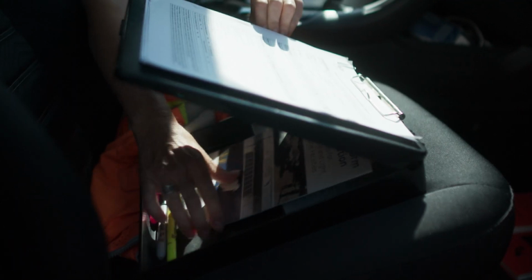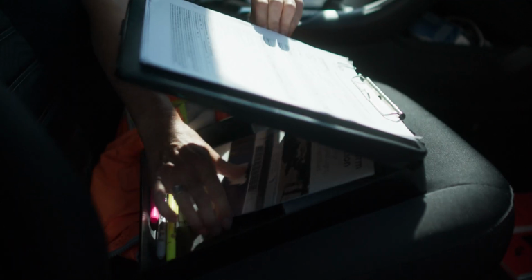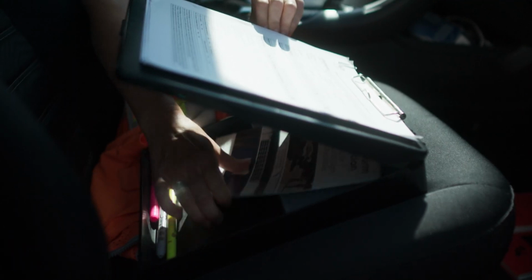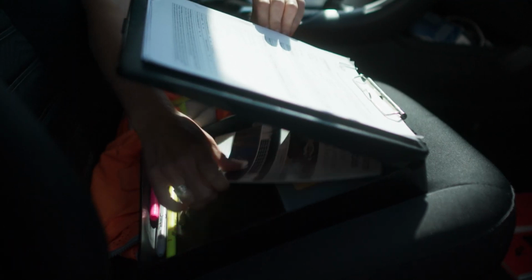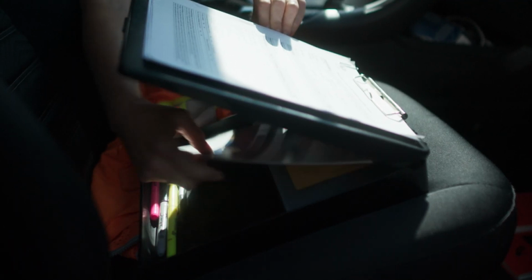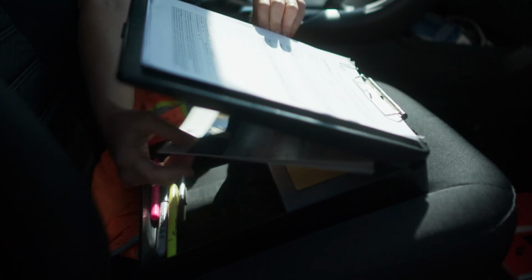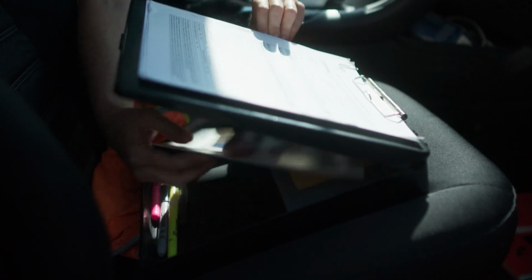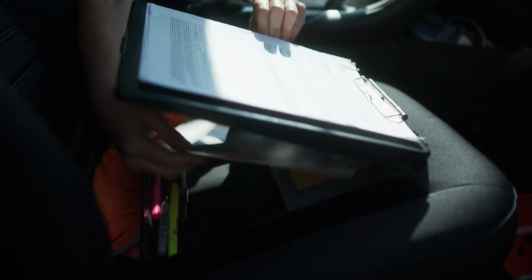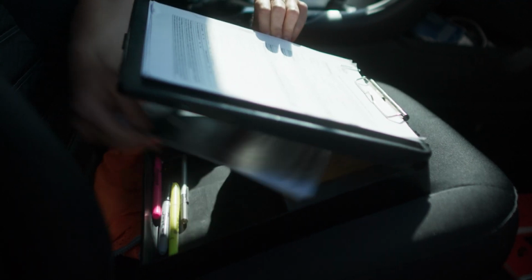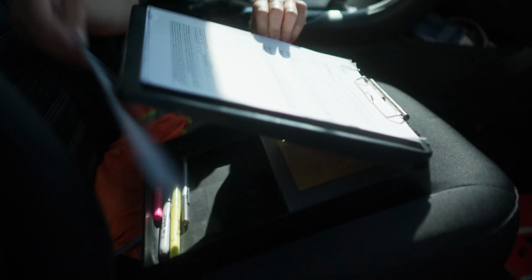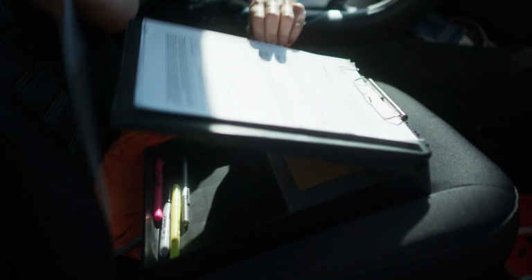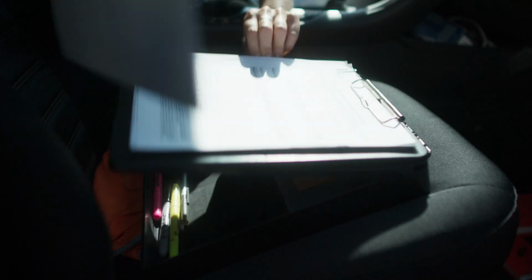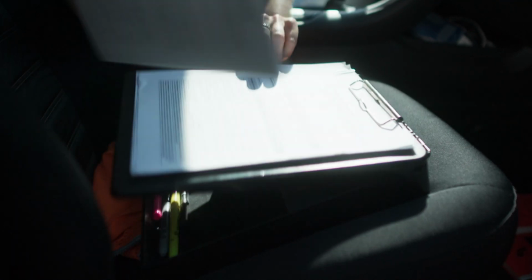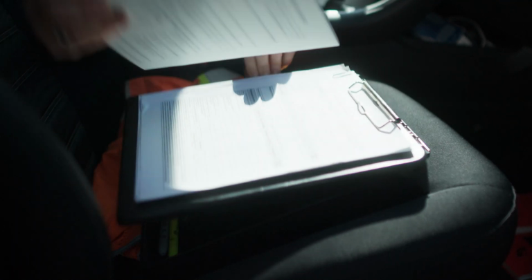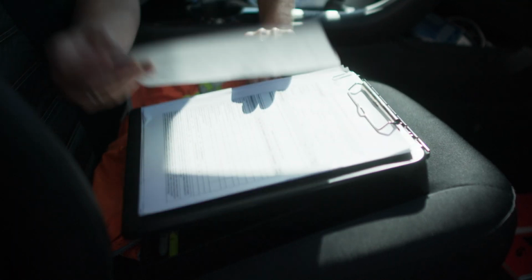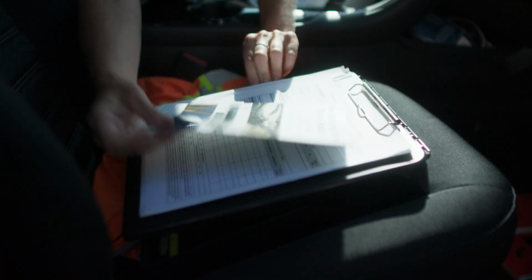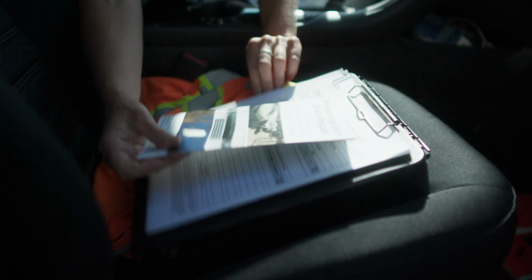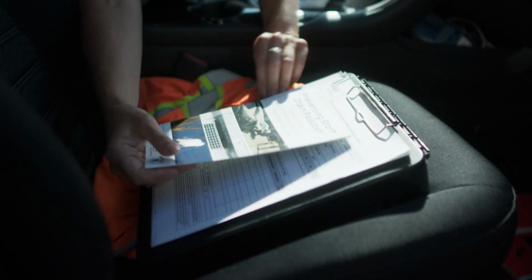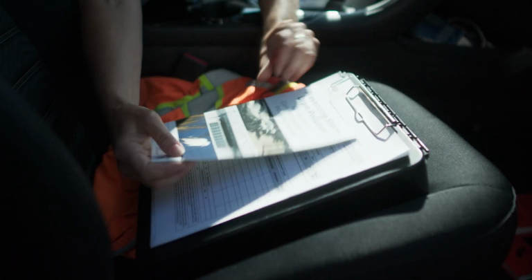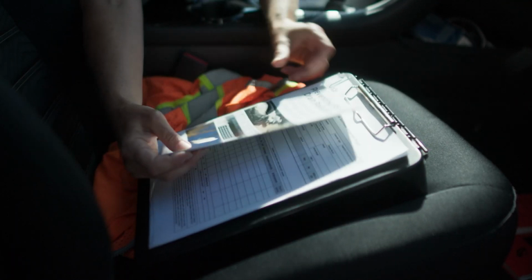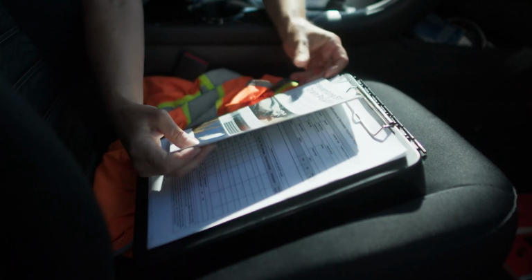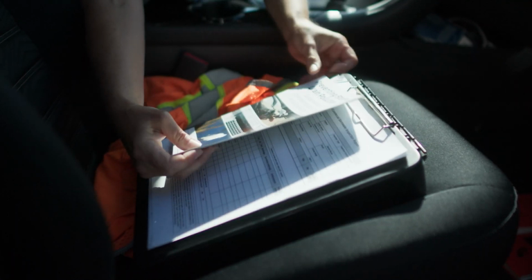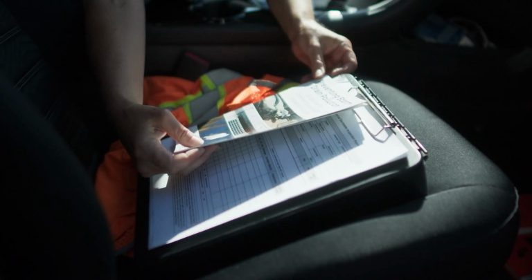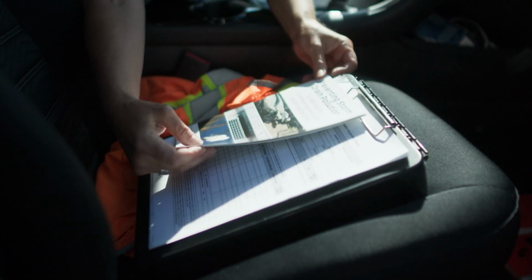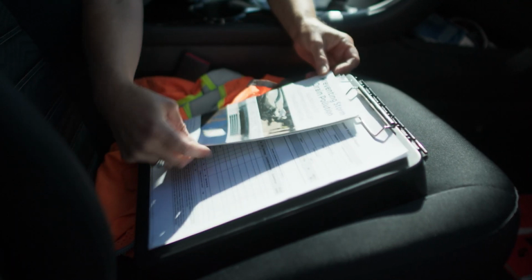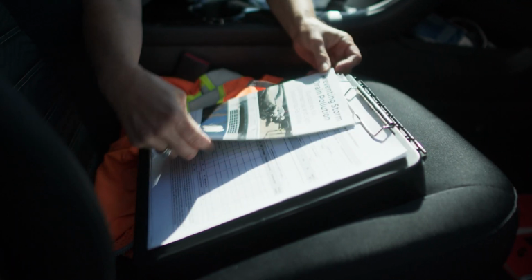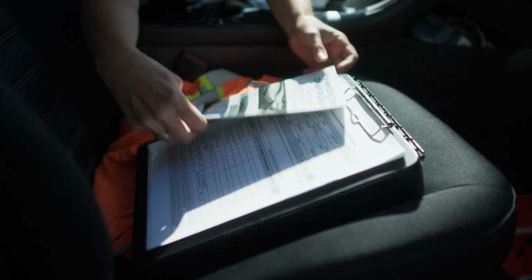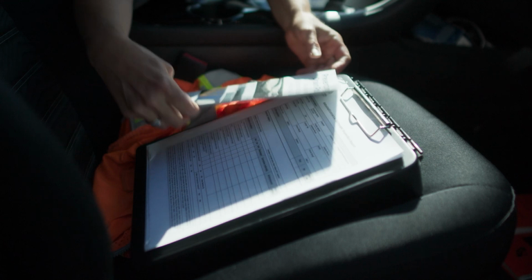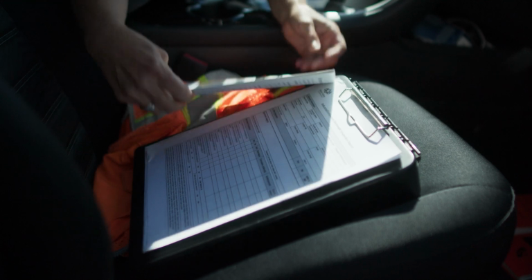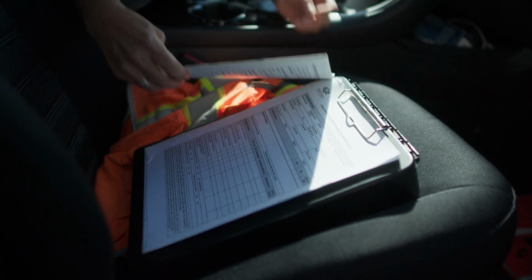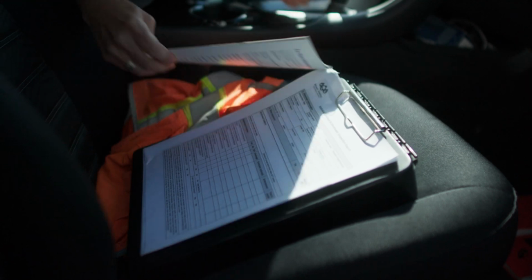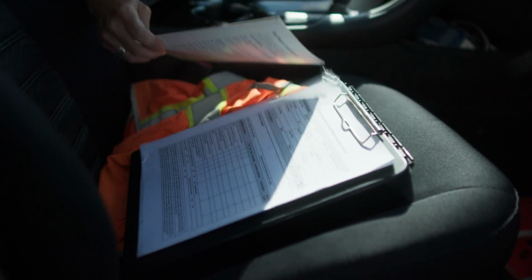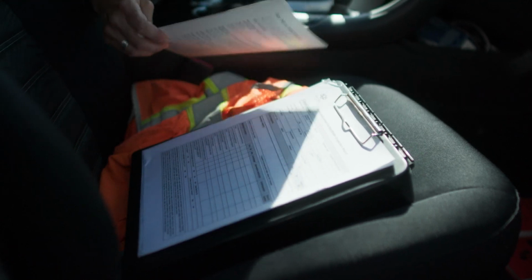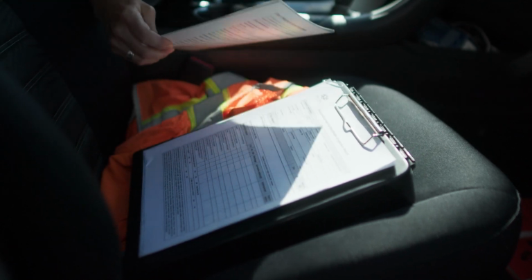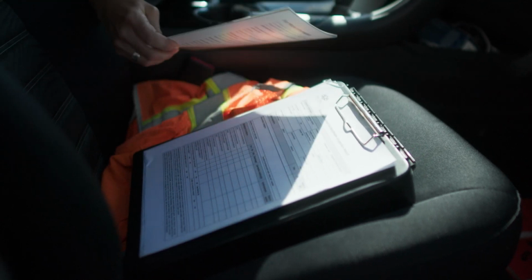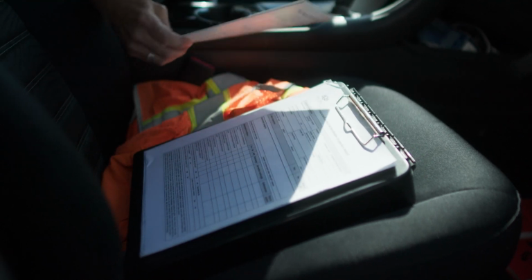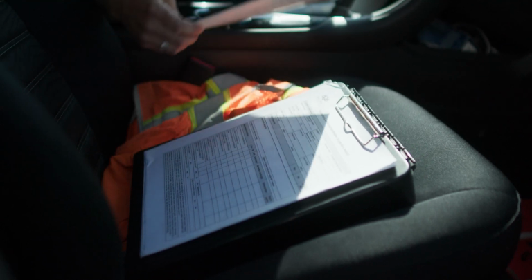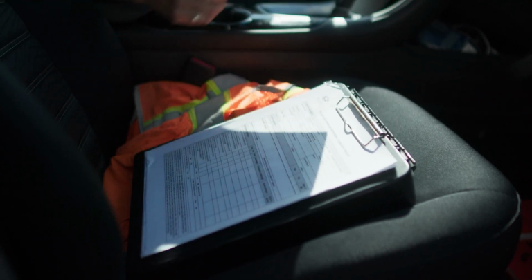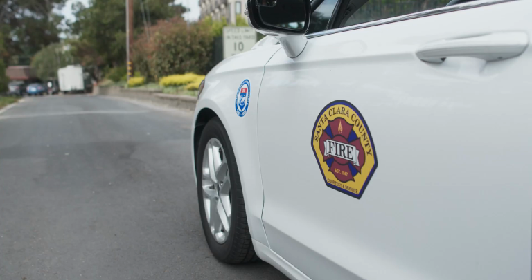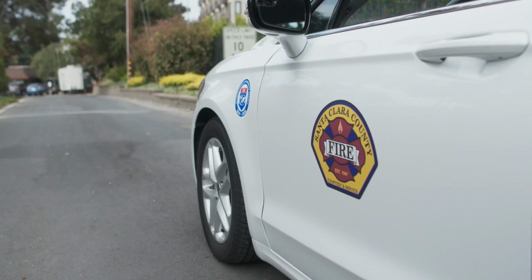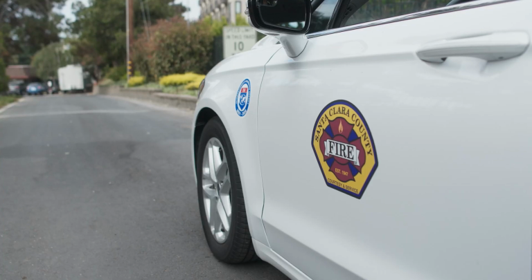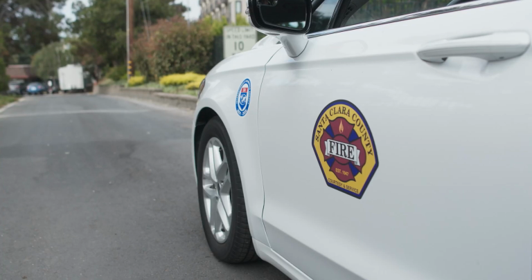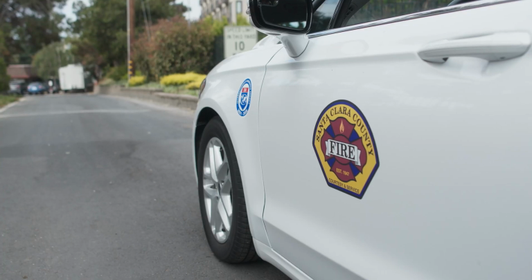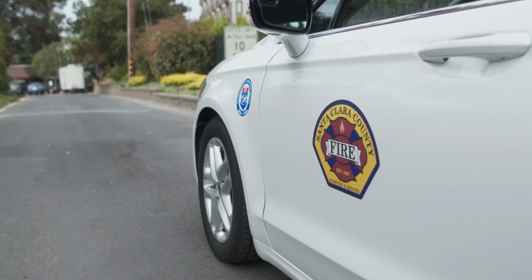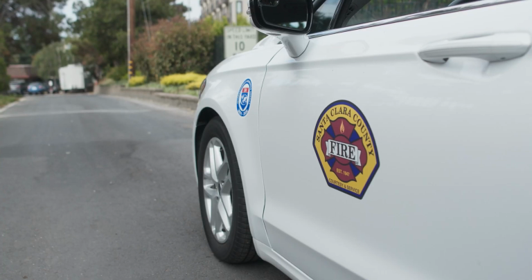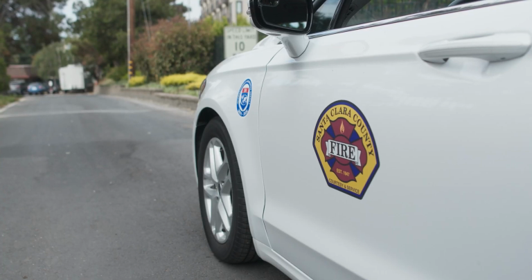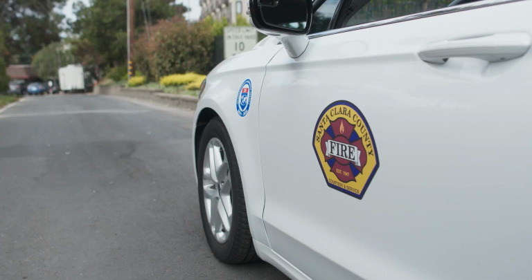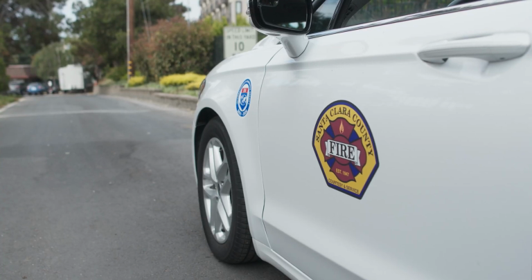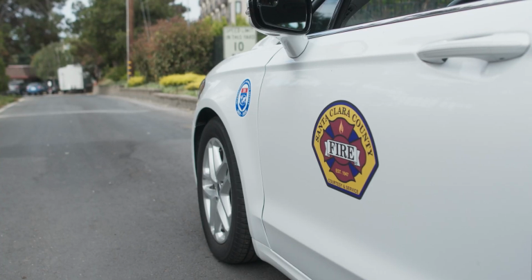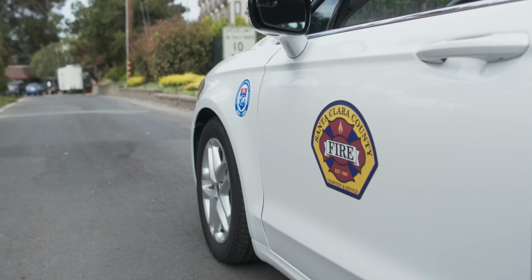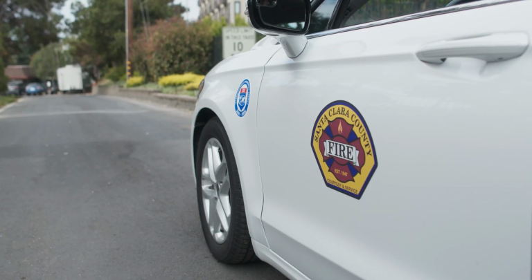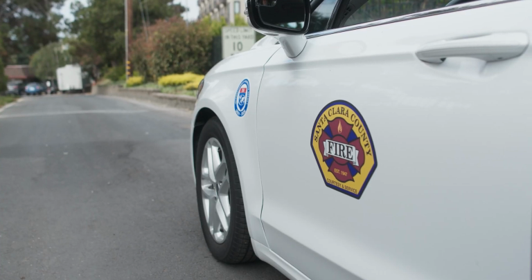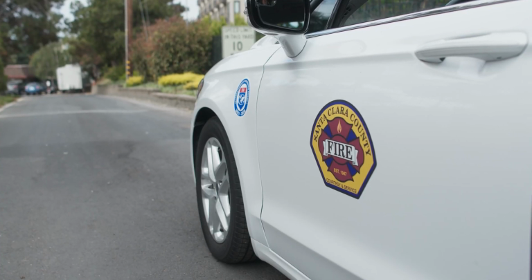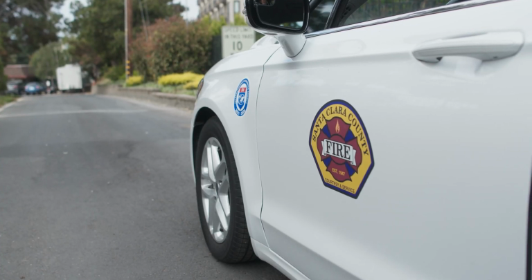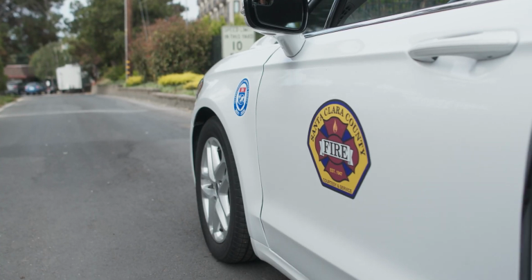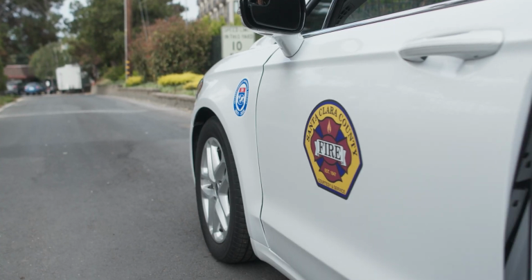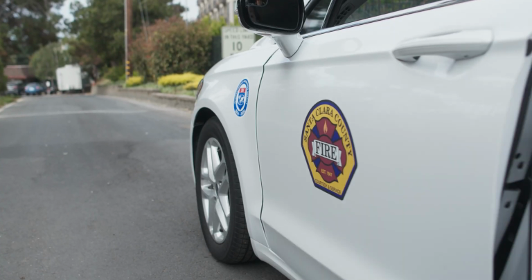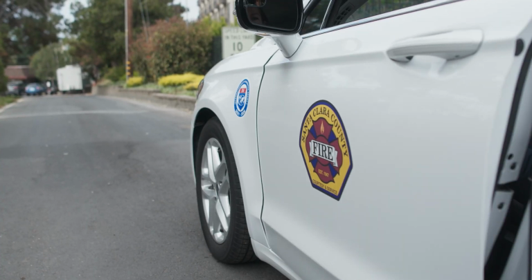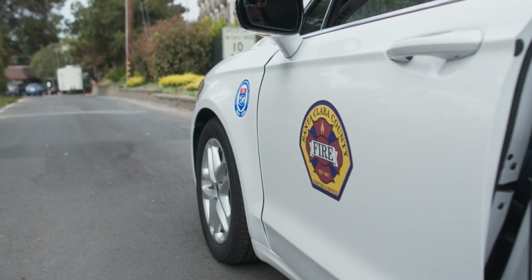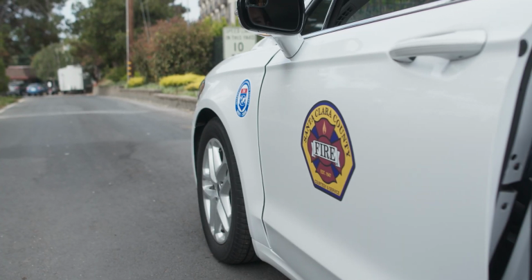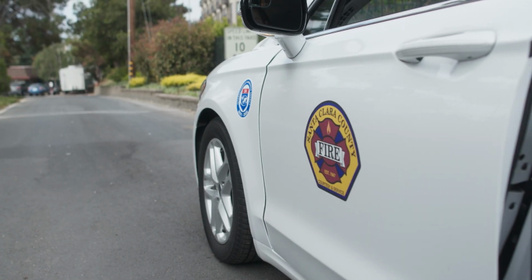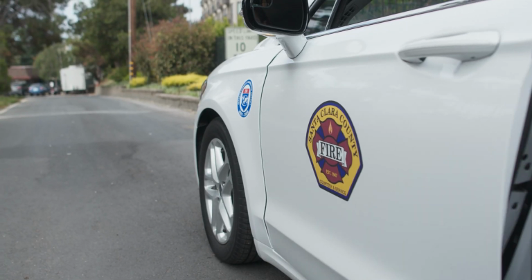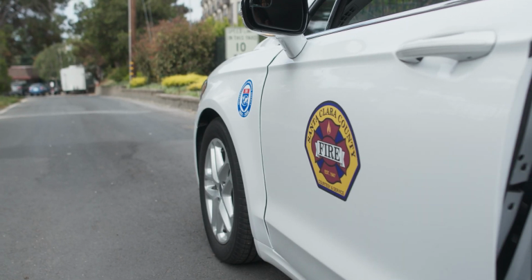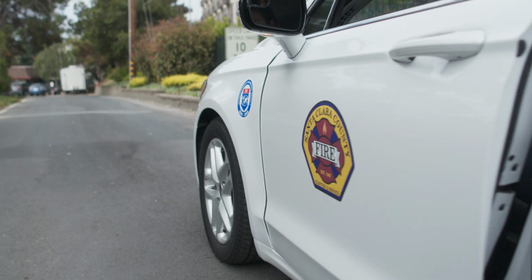Digital versions of these pamphlets will usually be emailed to the facility contact, but if you have paper copies, bring them along too.